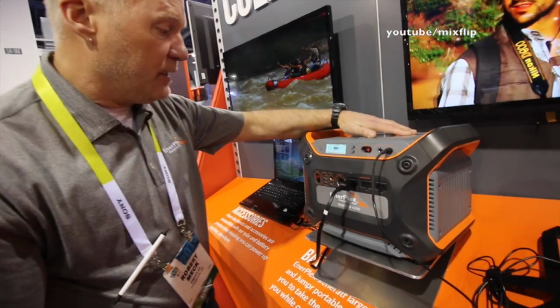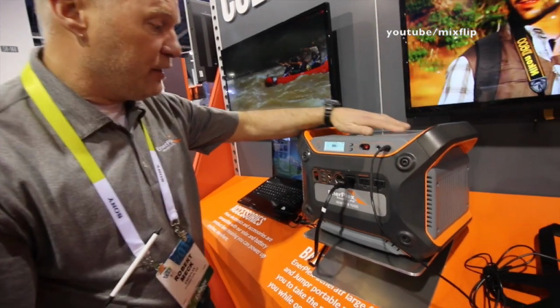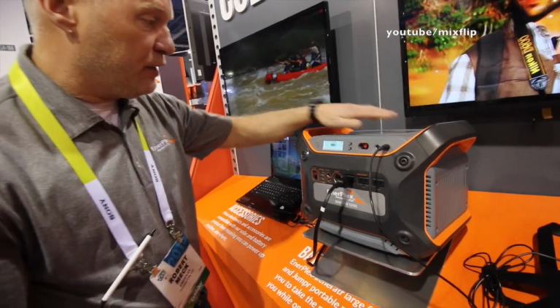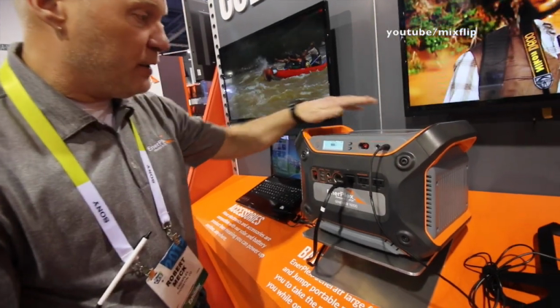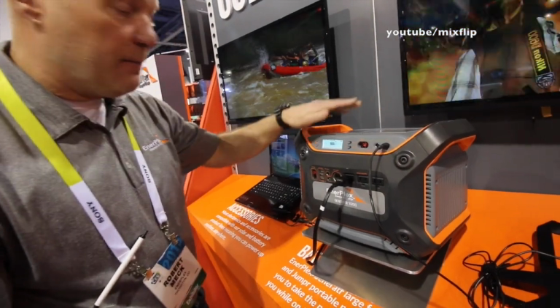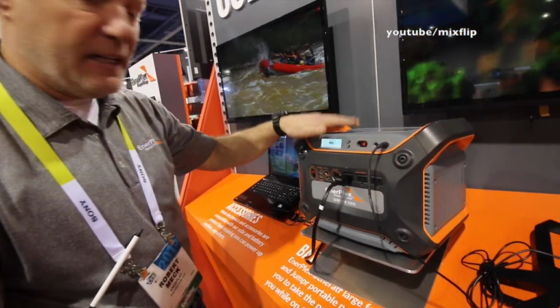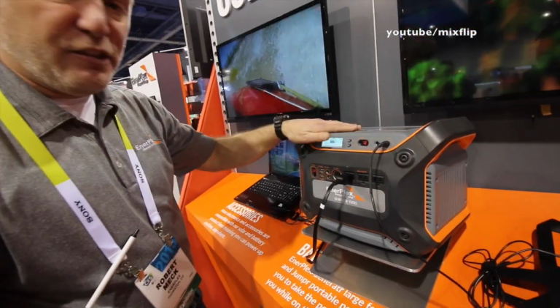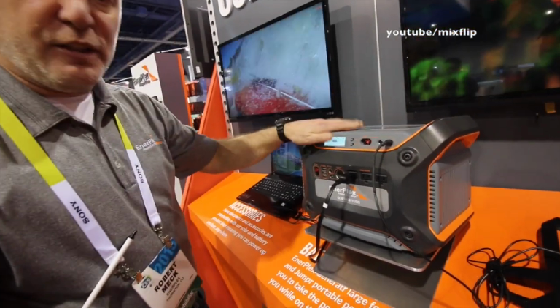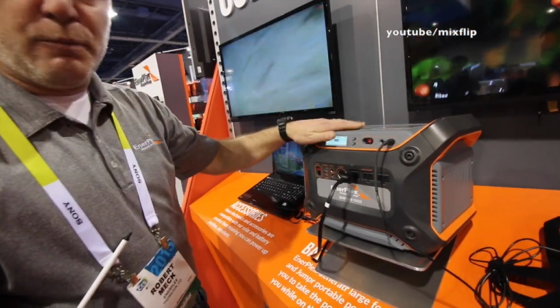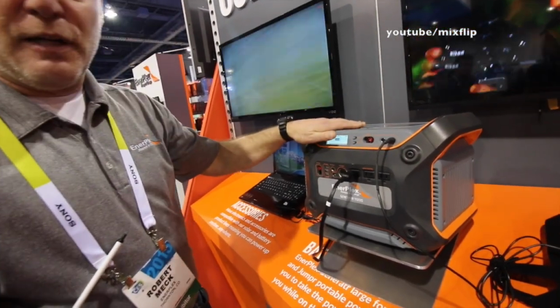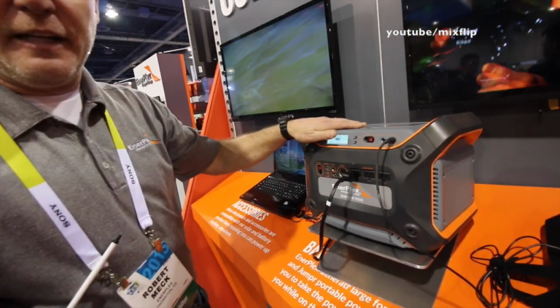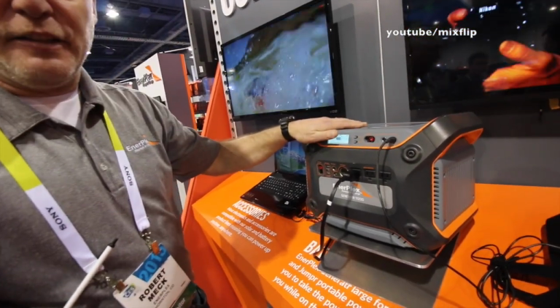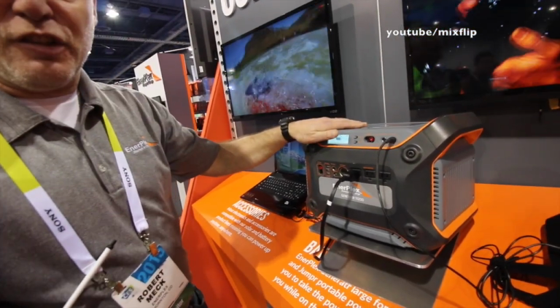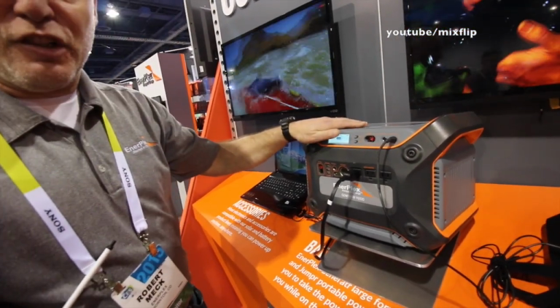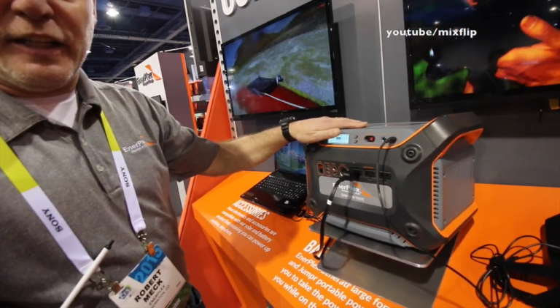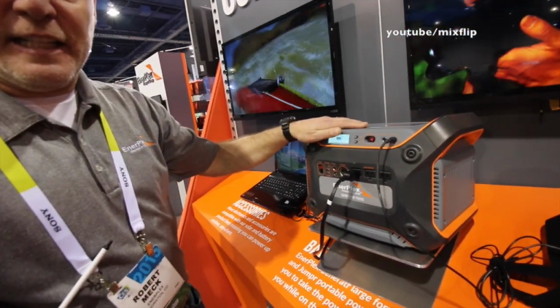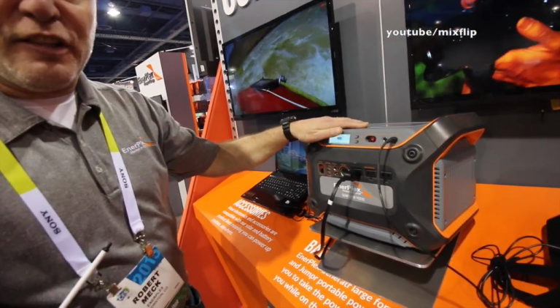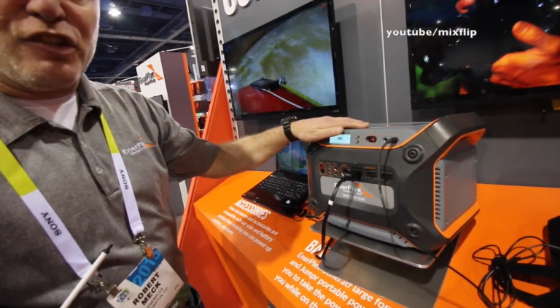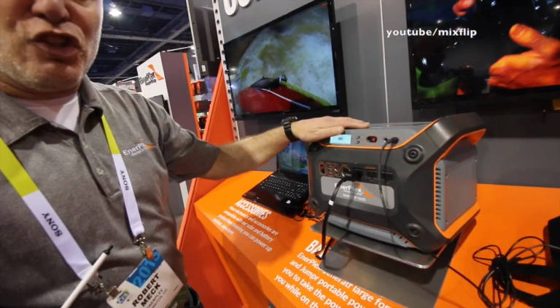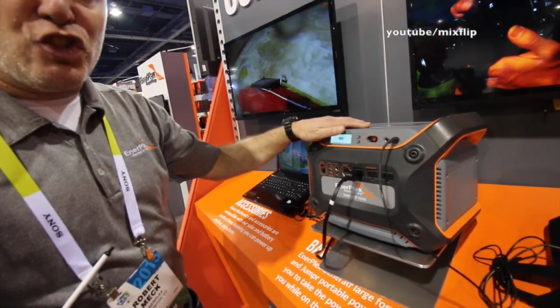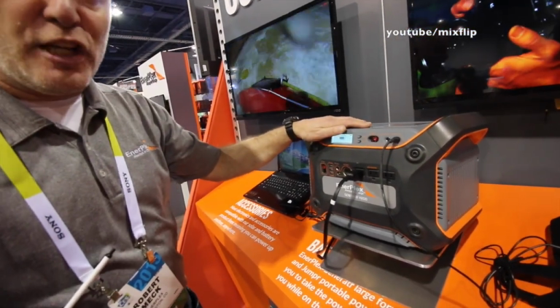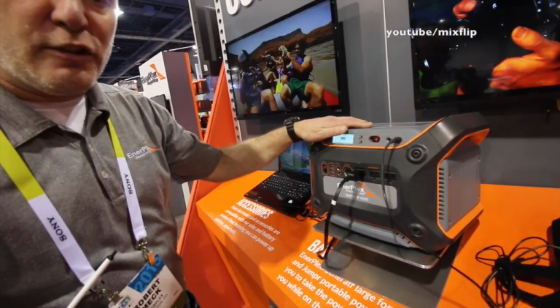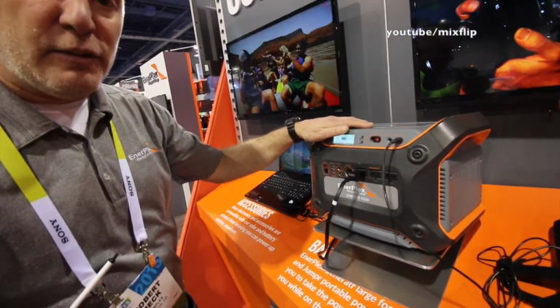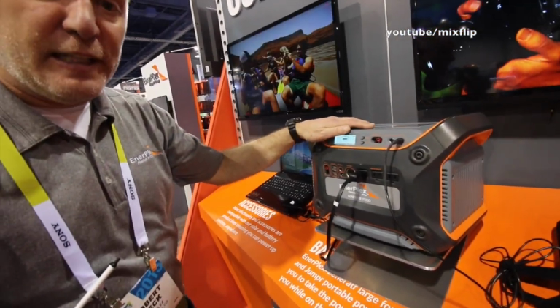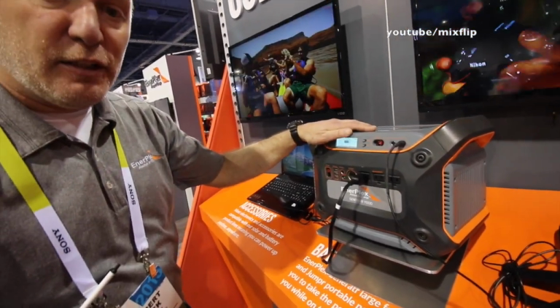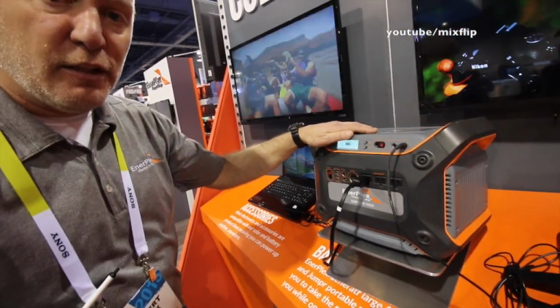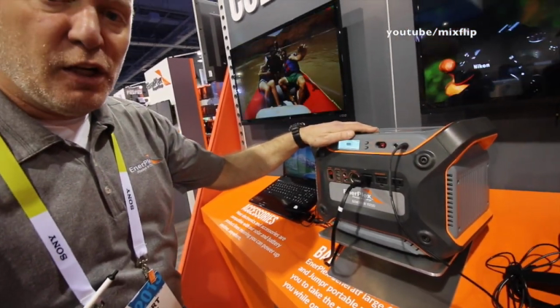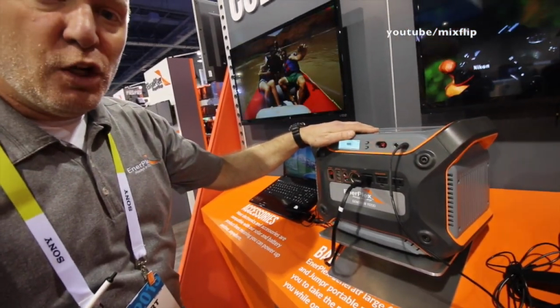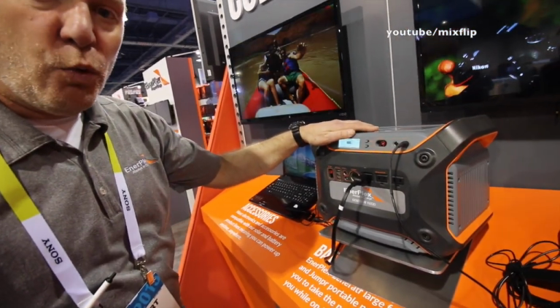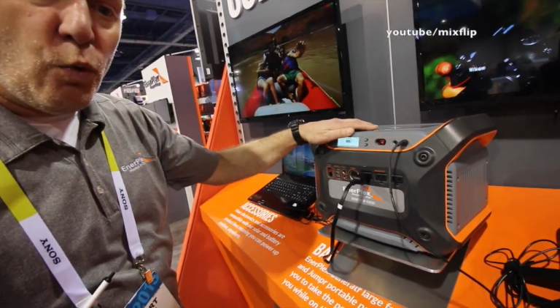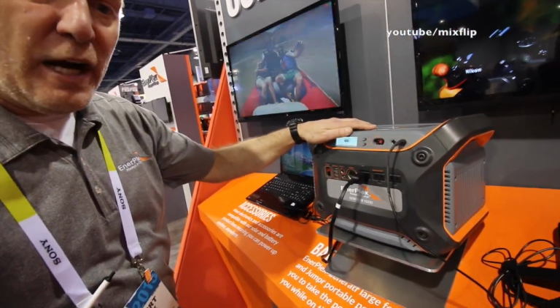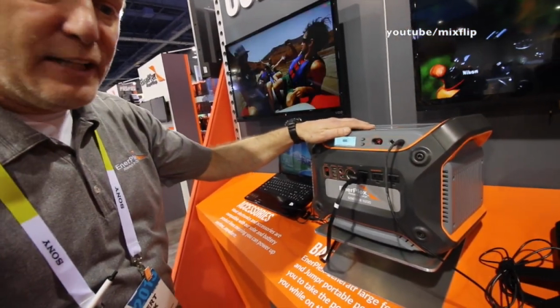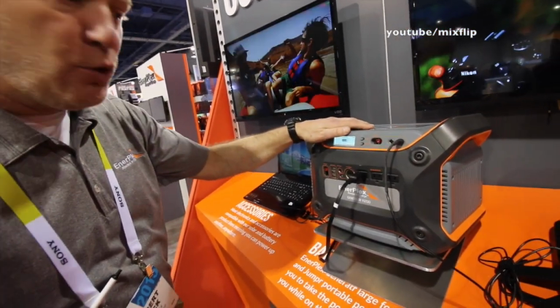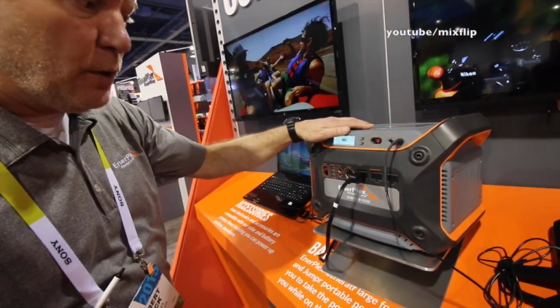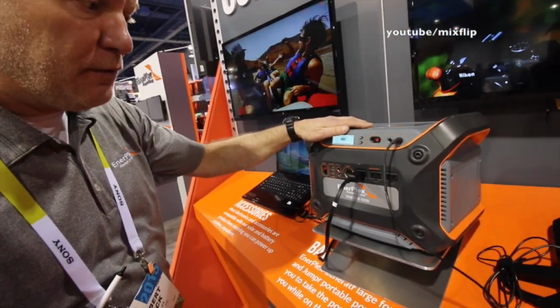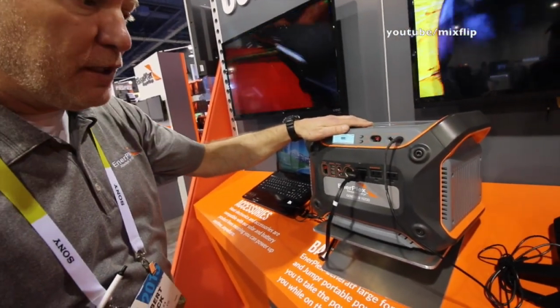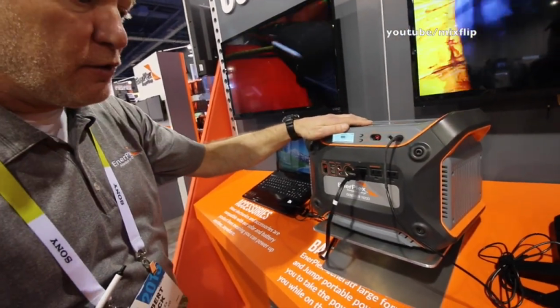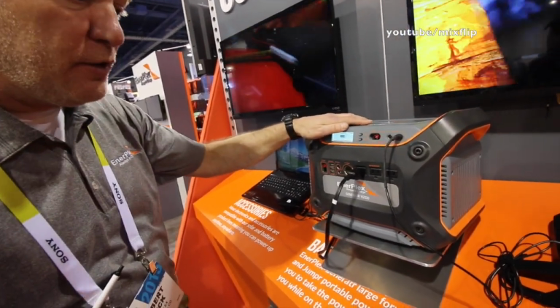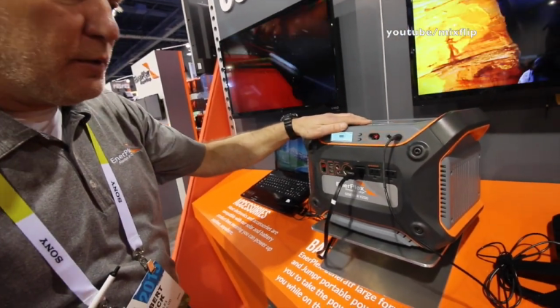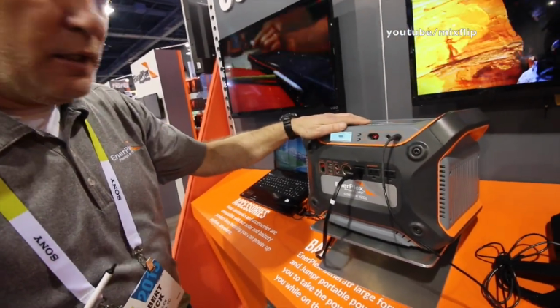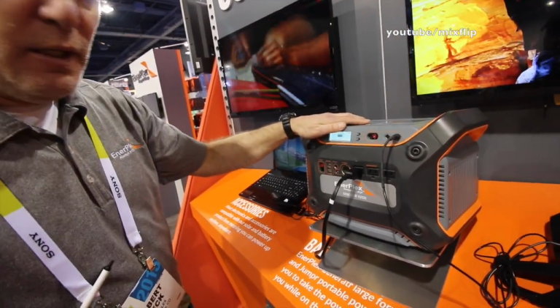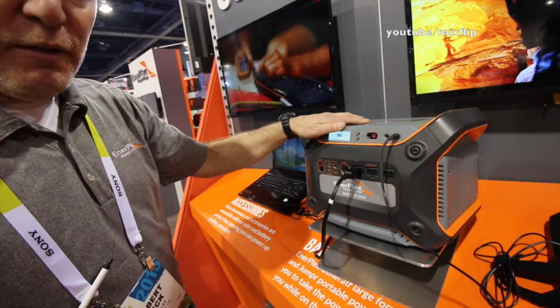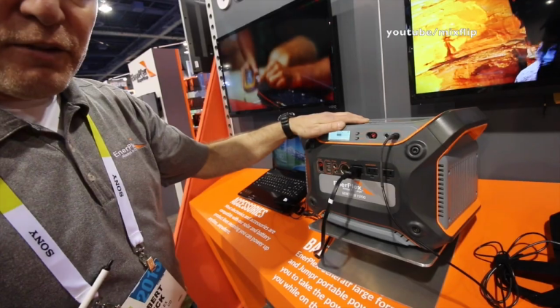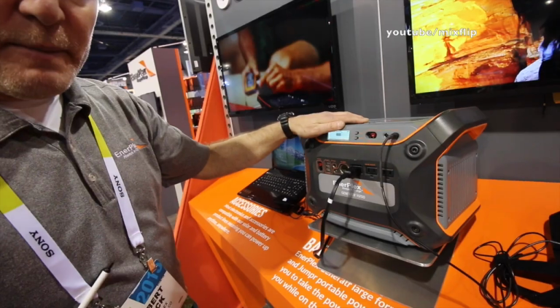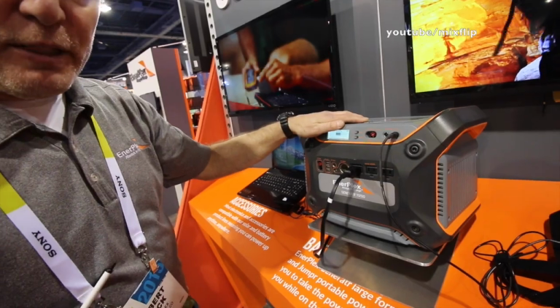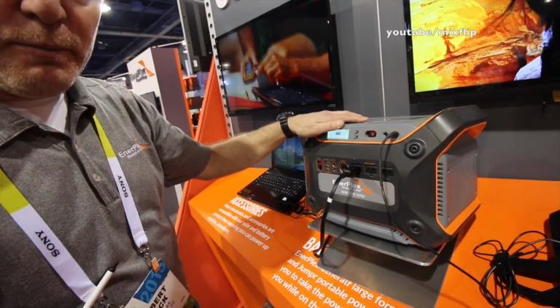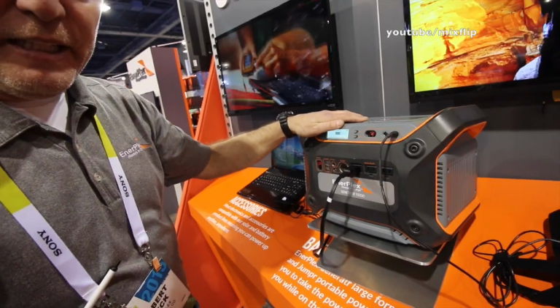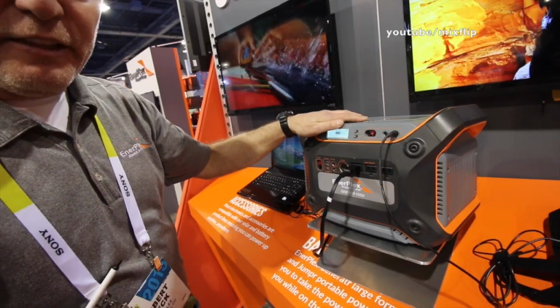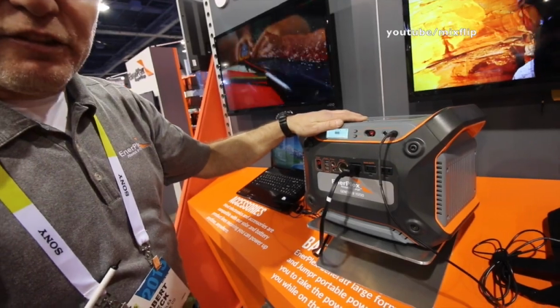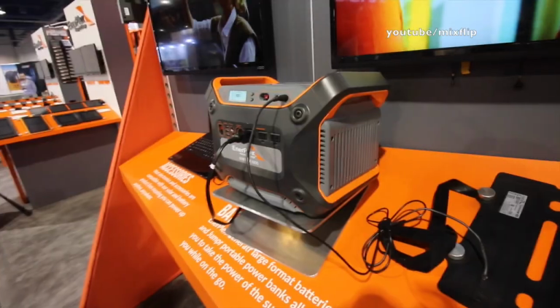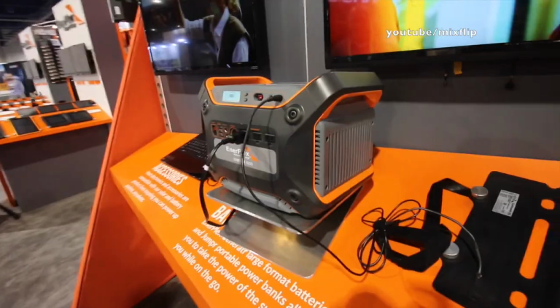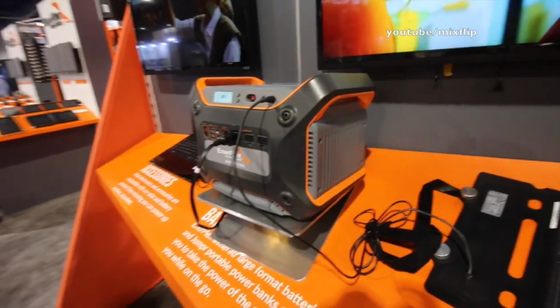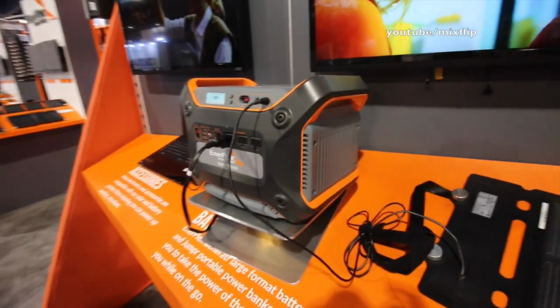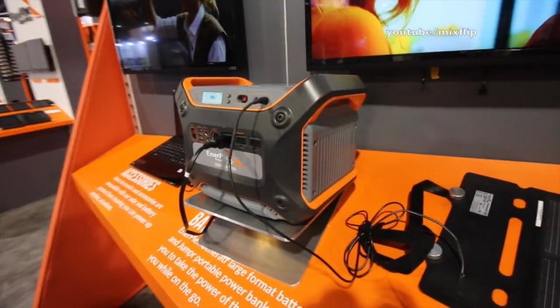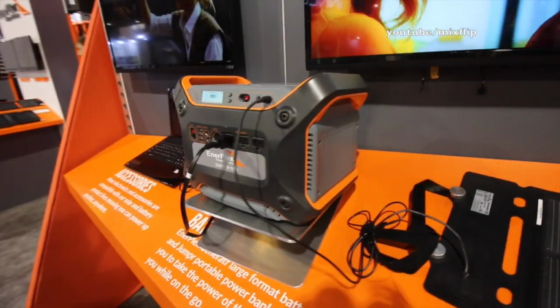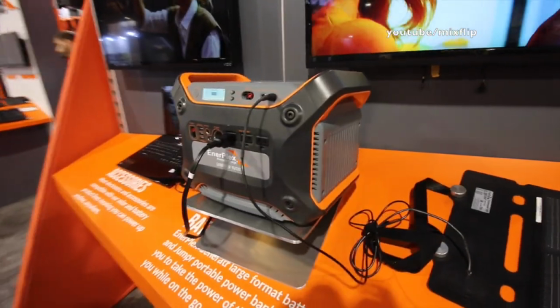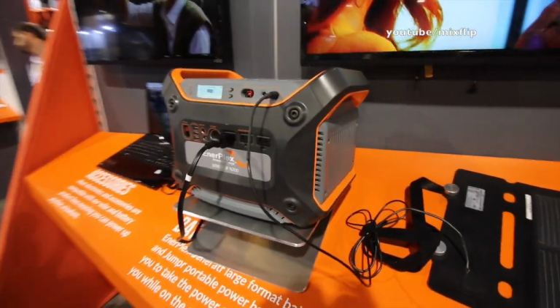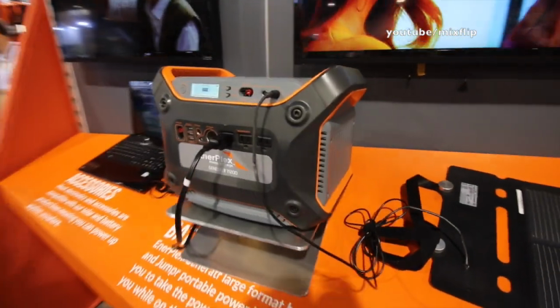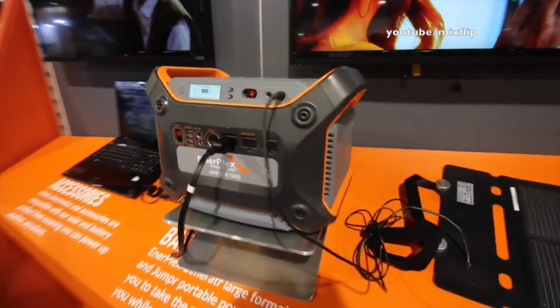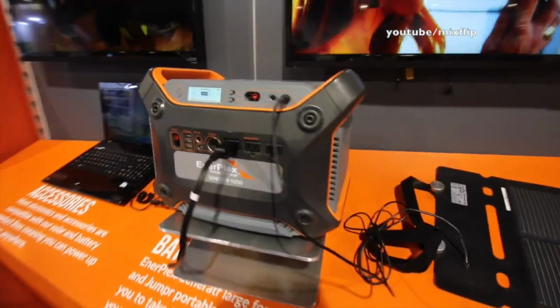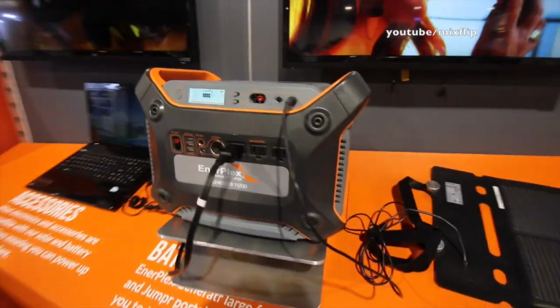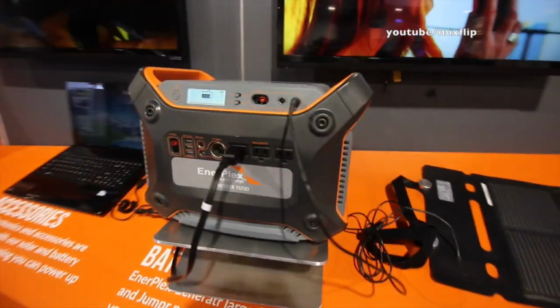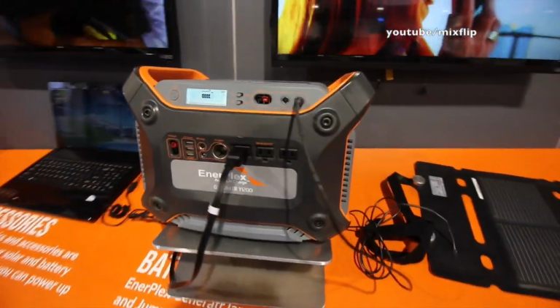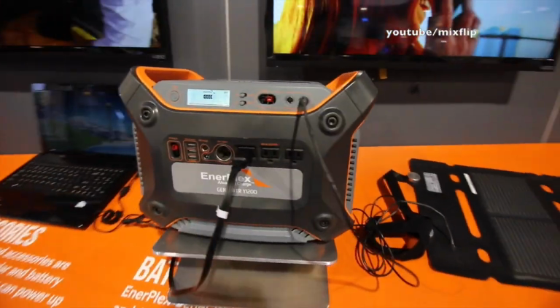It's an amazing product. It's the generator Y1200 from Enterprise.